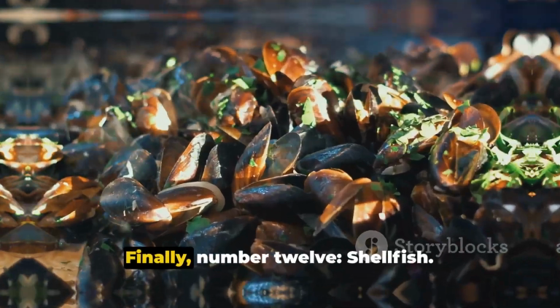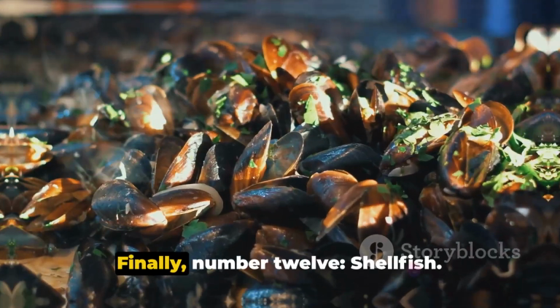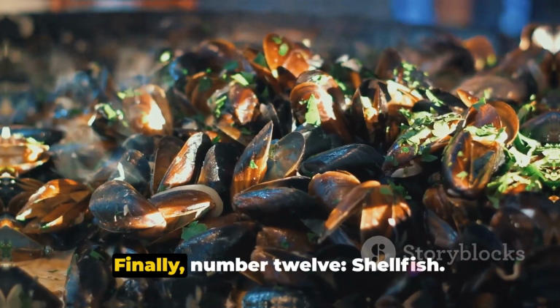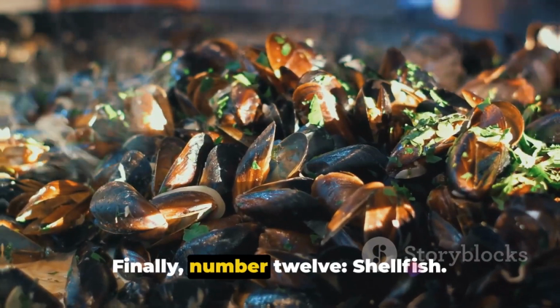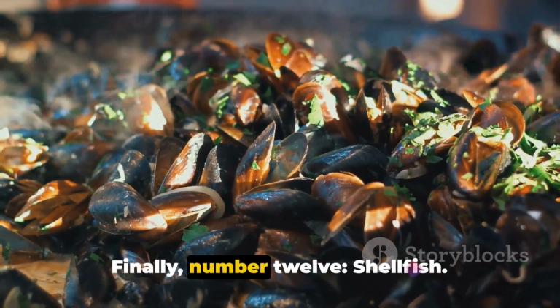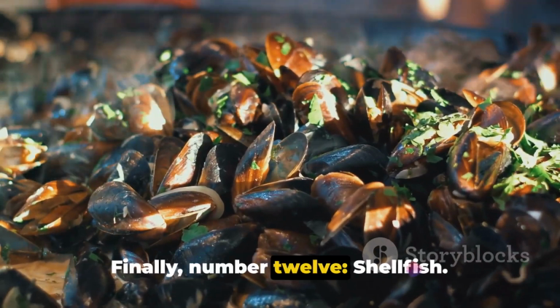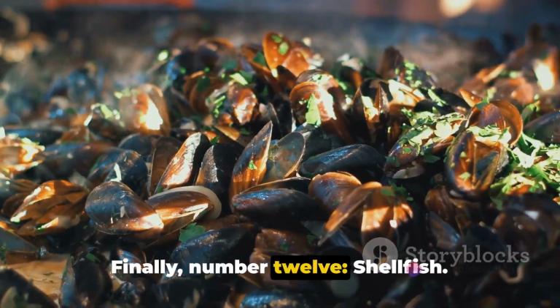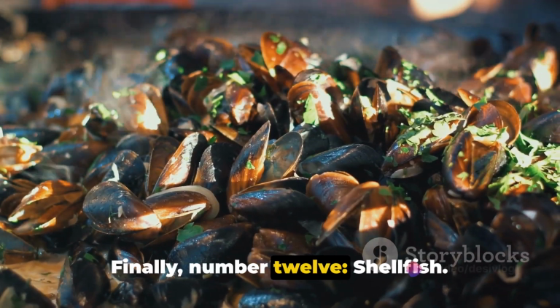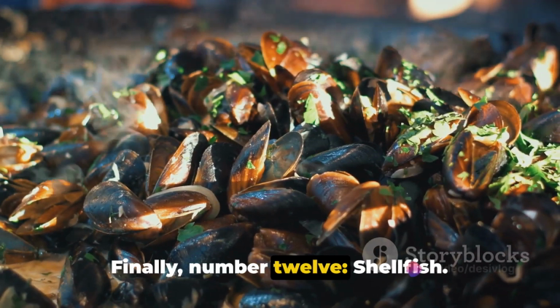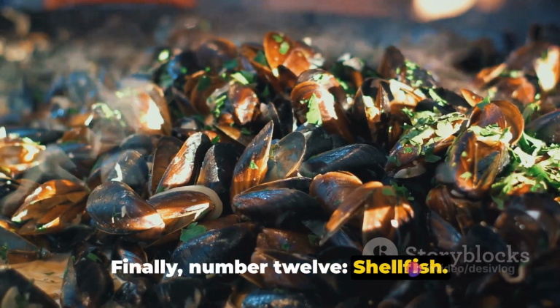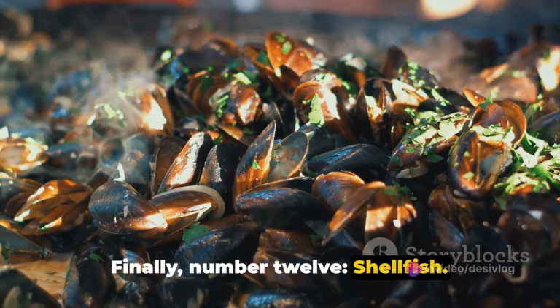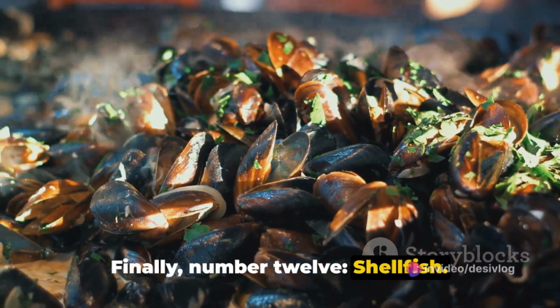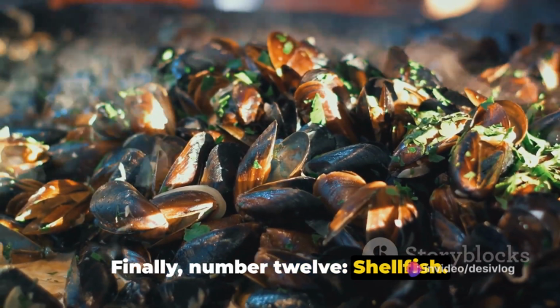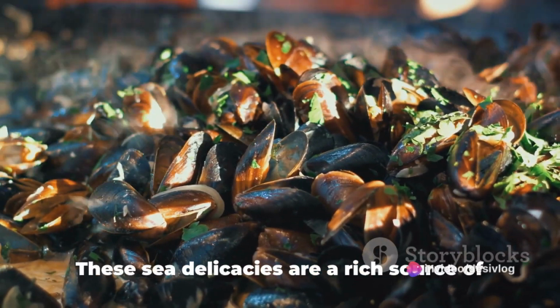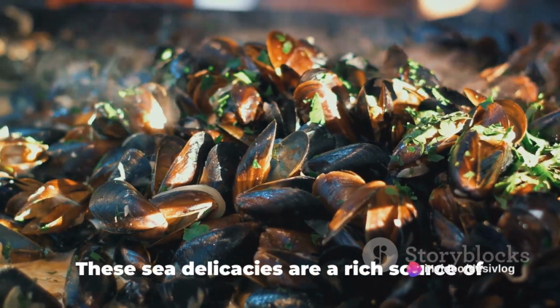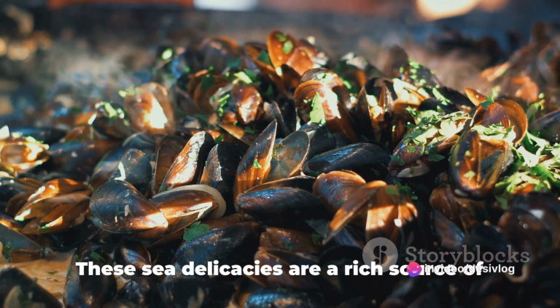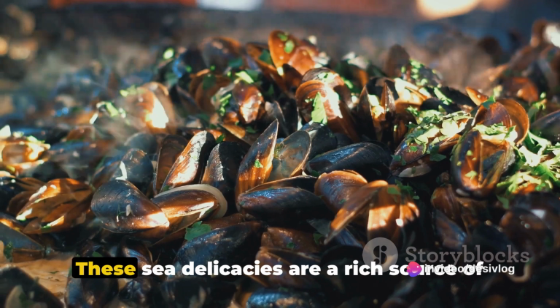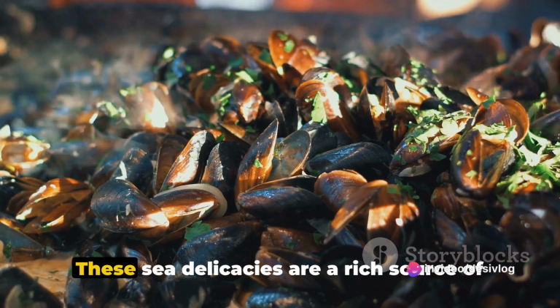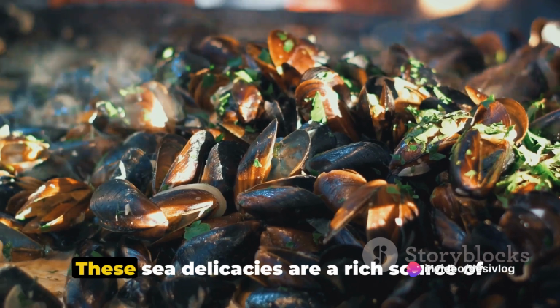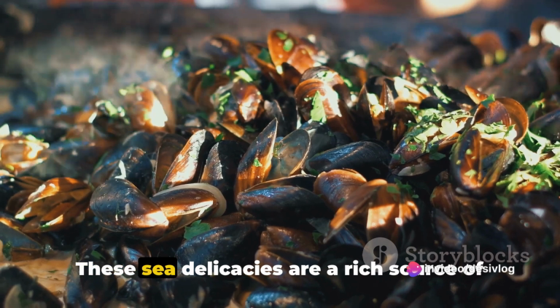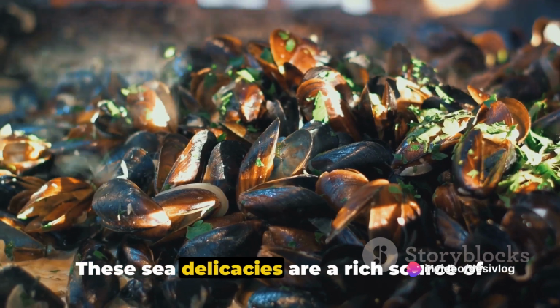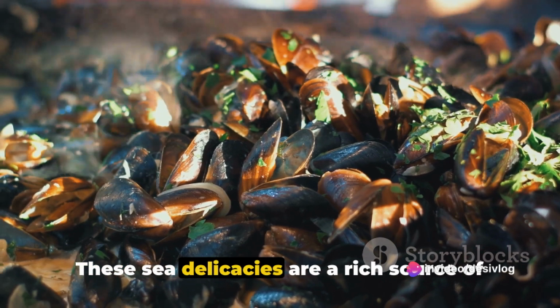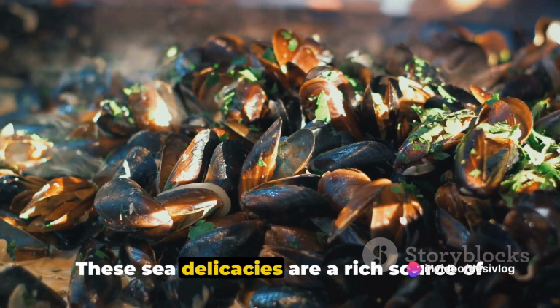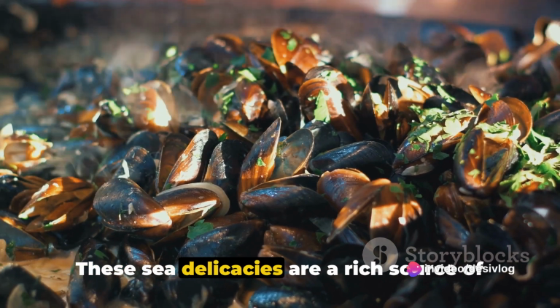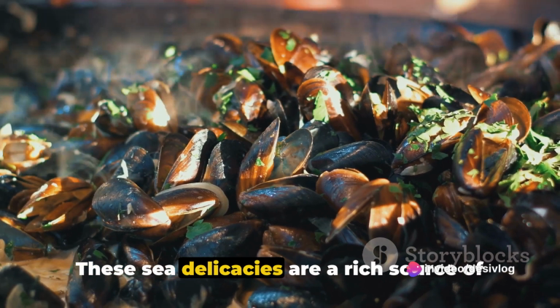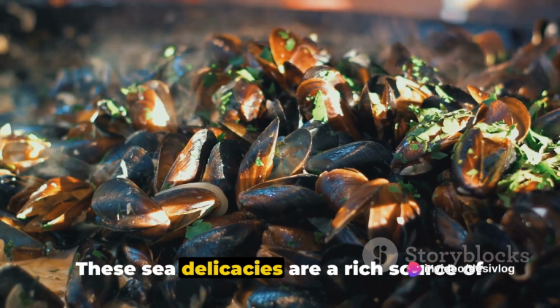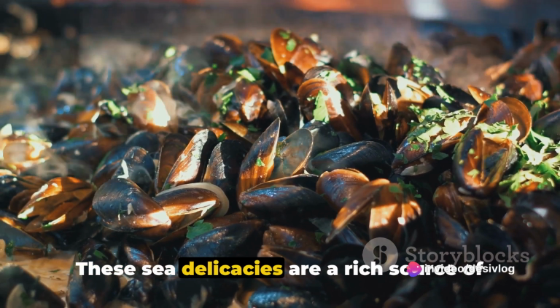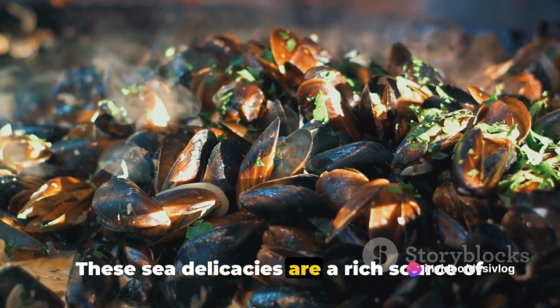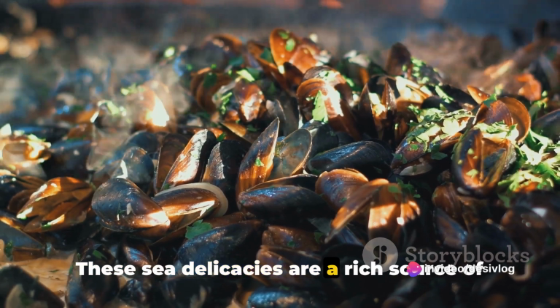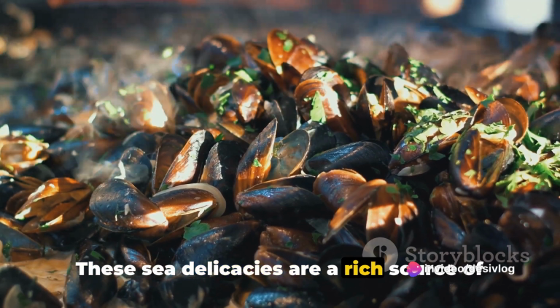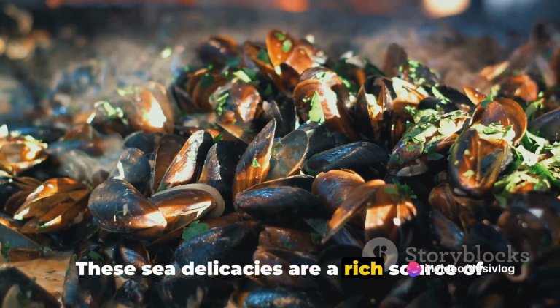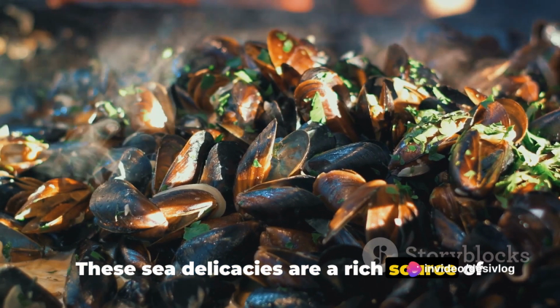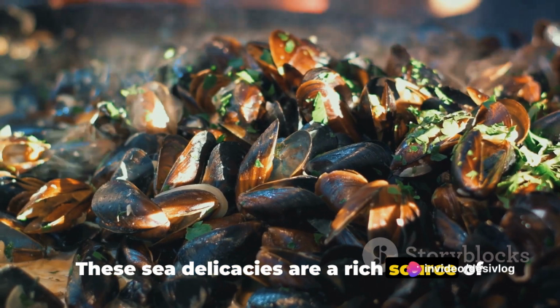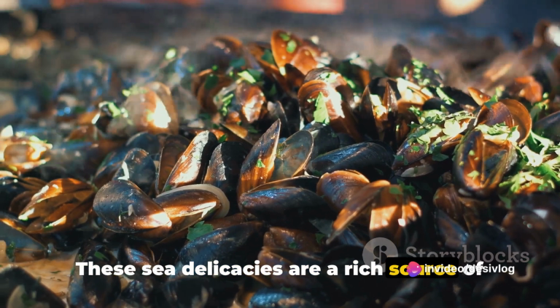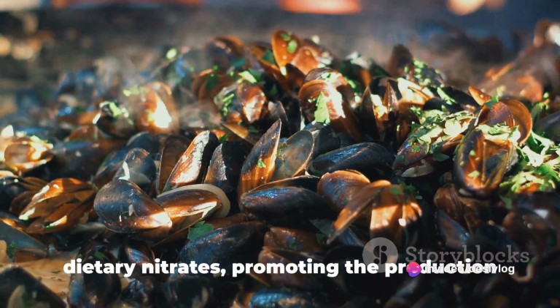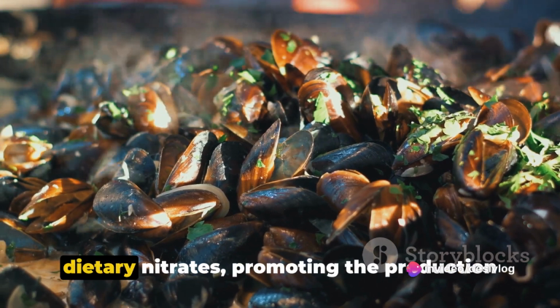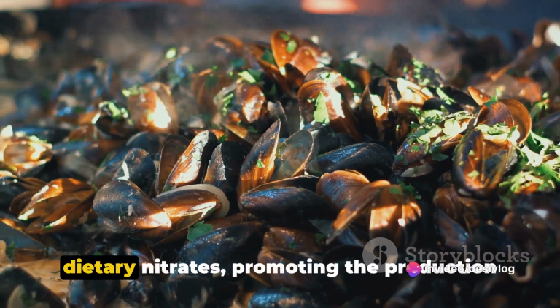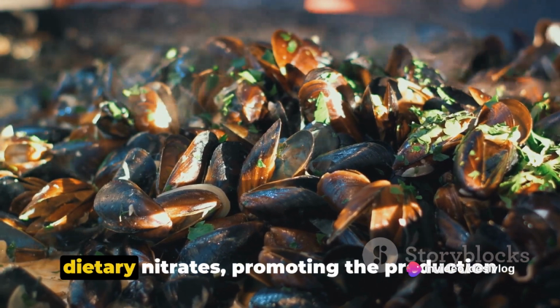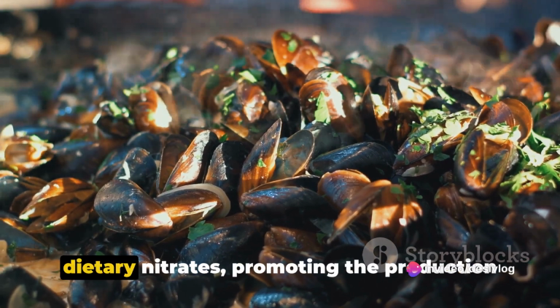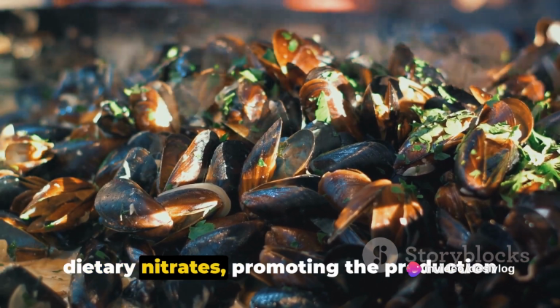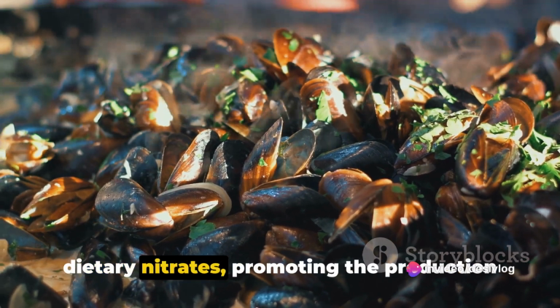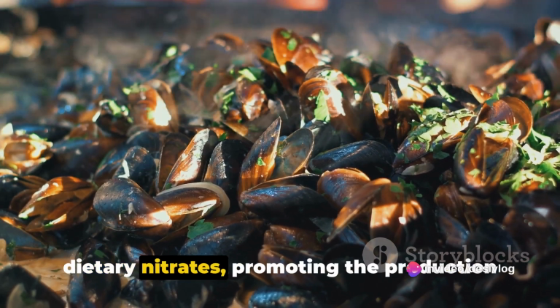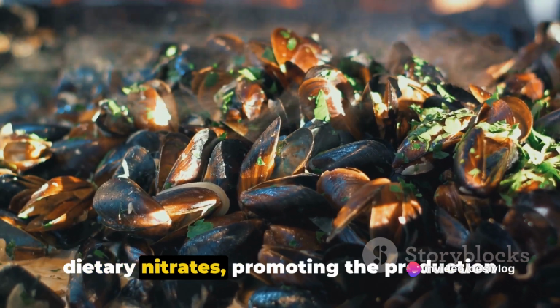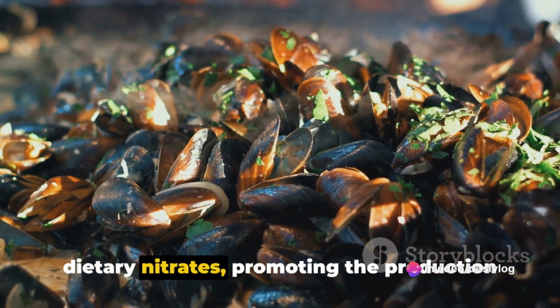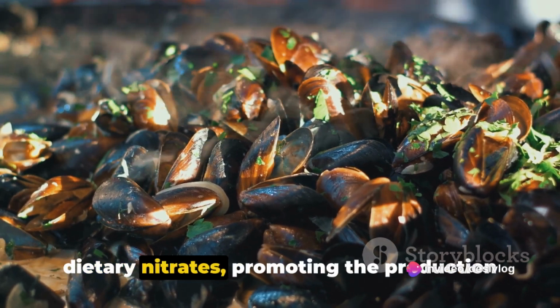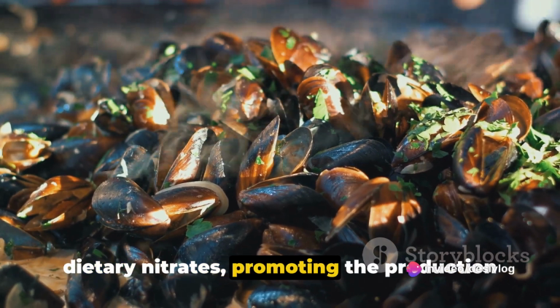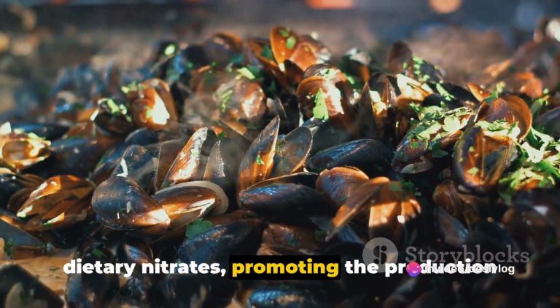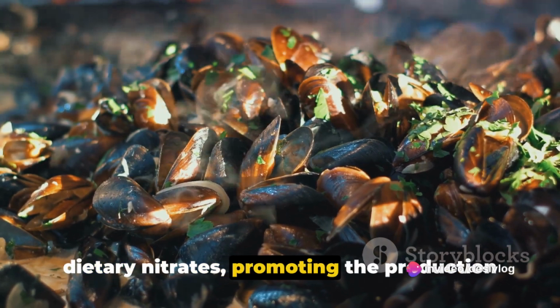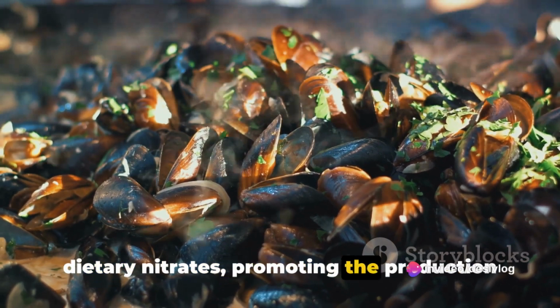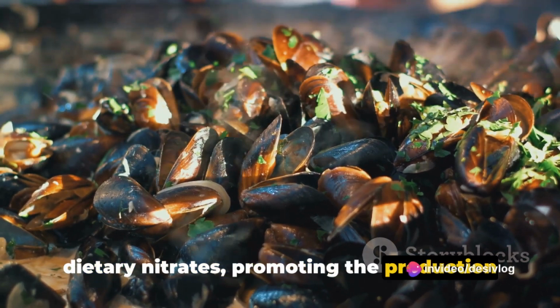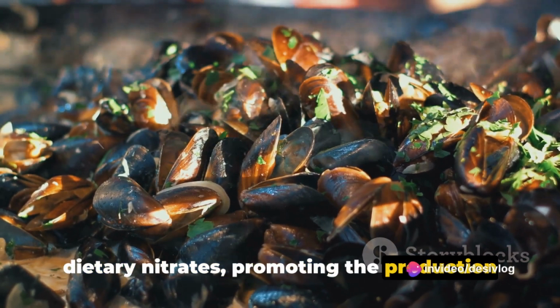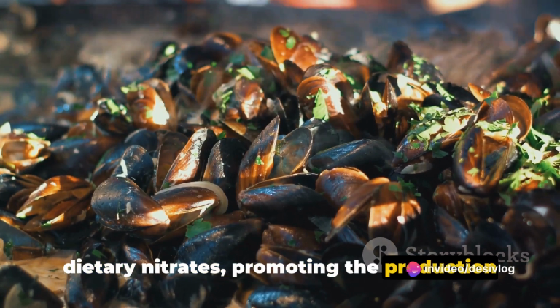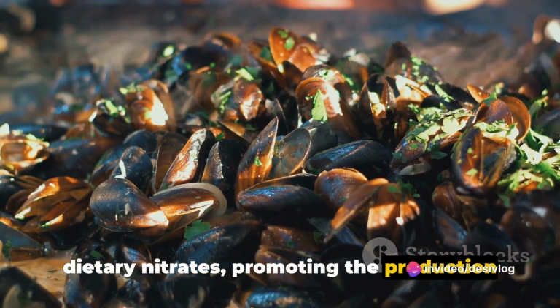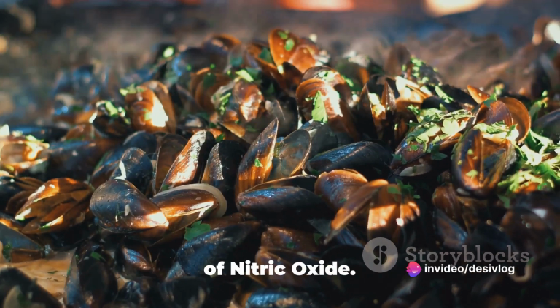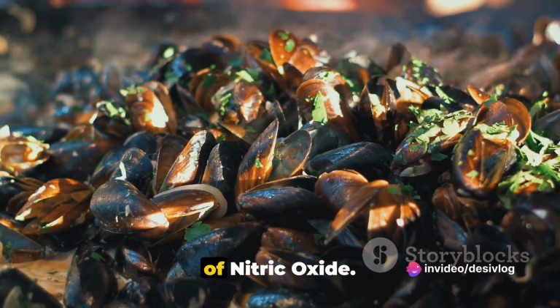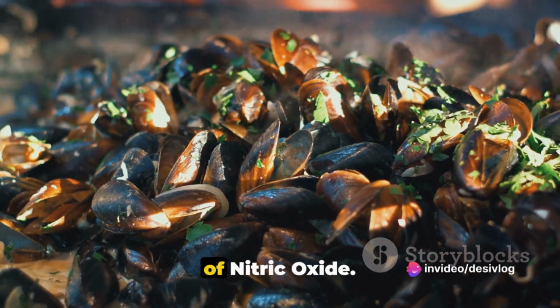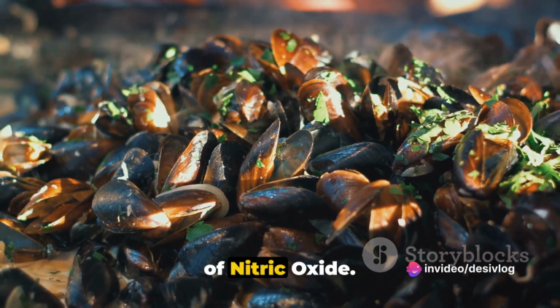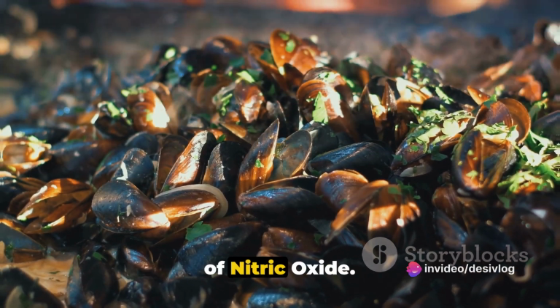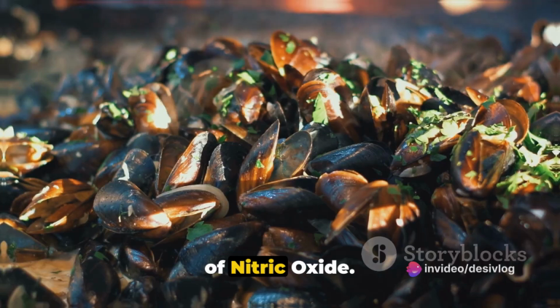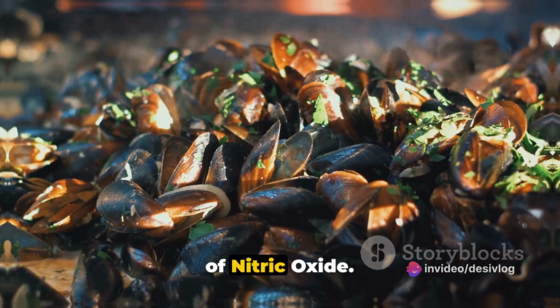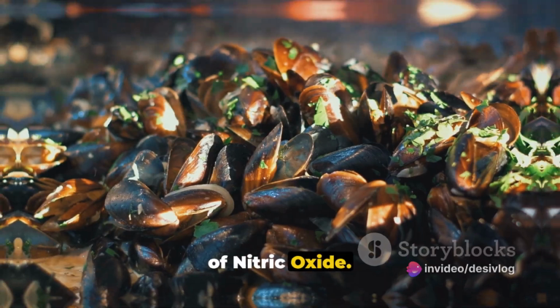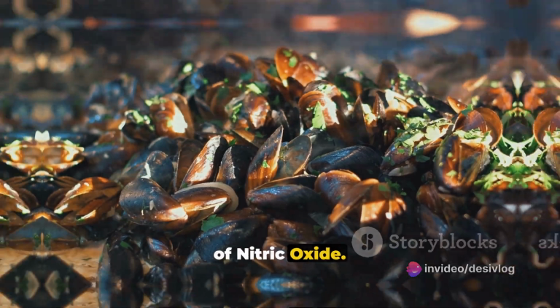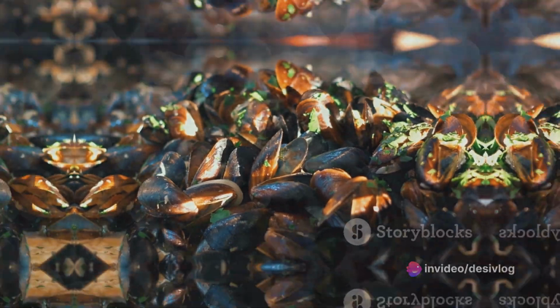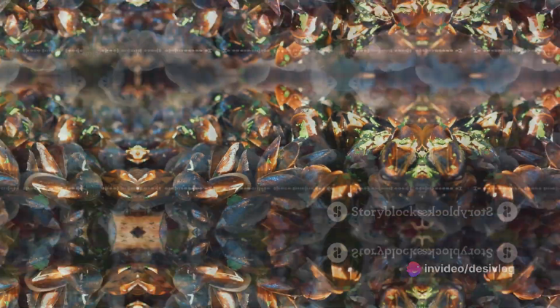Finally, number 12: shellfish. These sea delicacies are a rich source of dietary nitrates, promoting the production of nitric oxide.